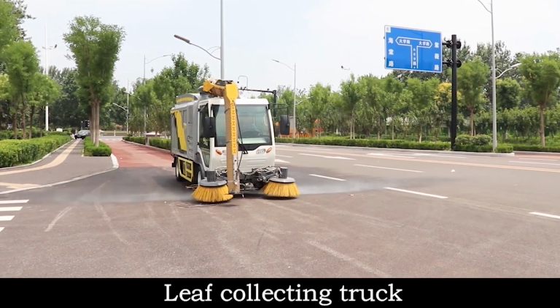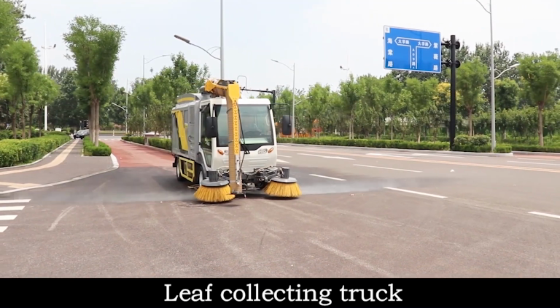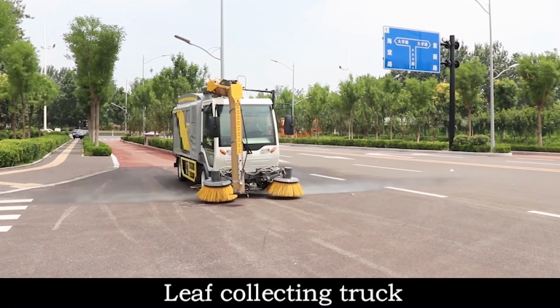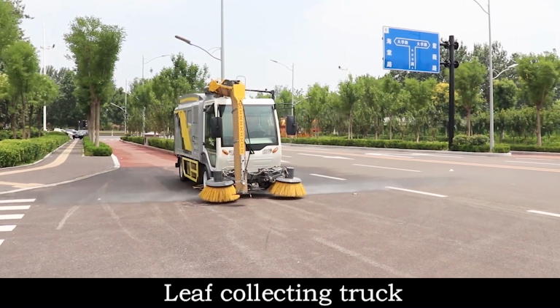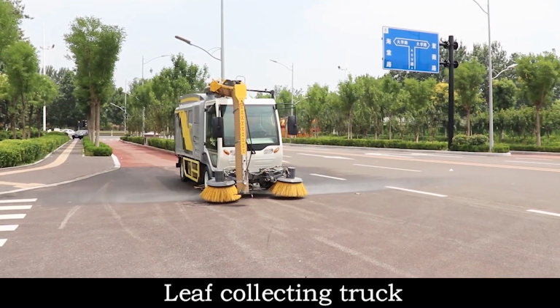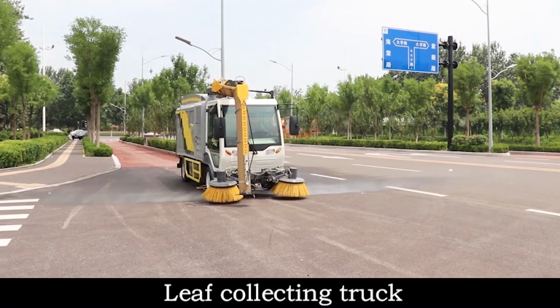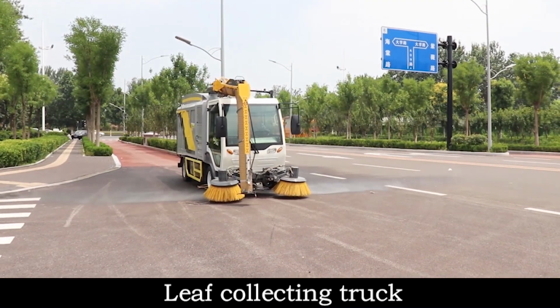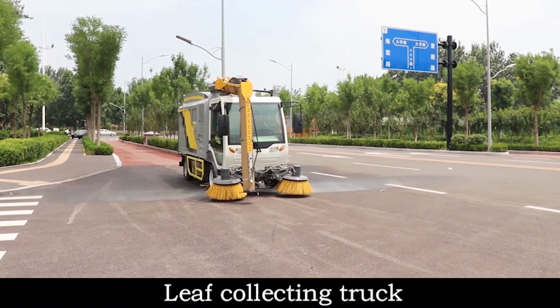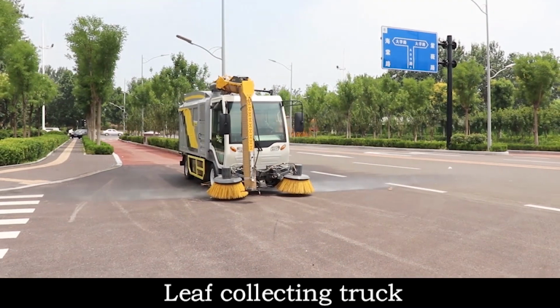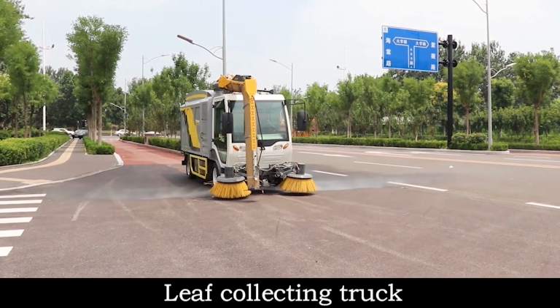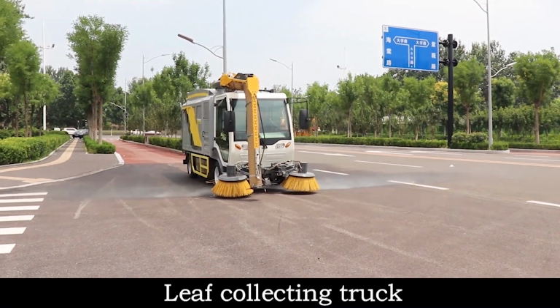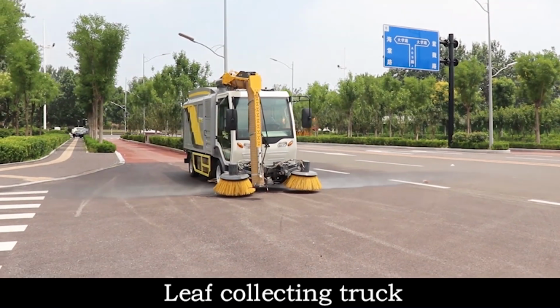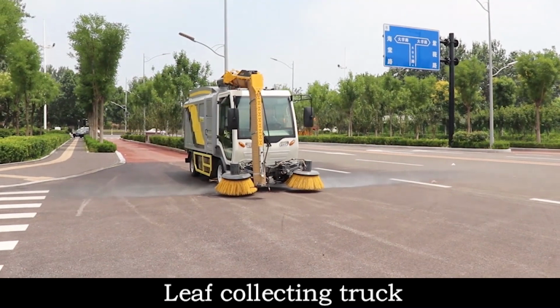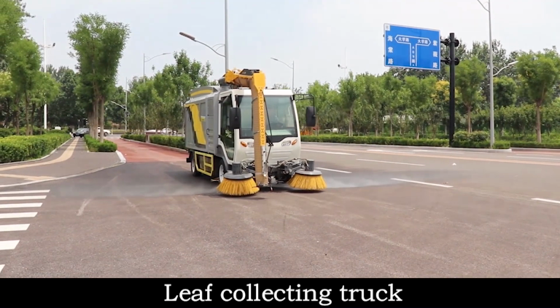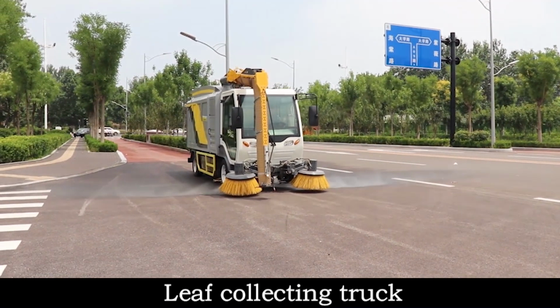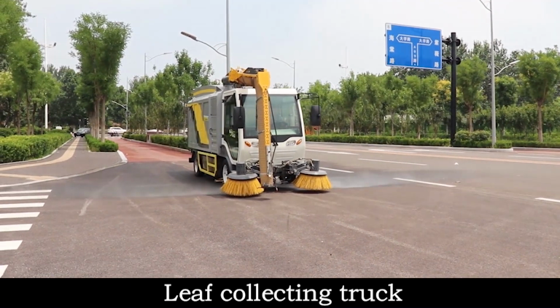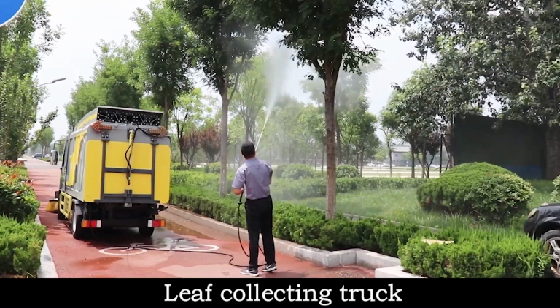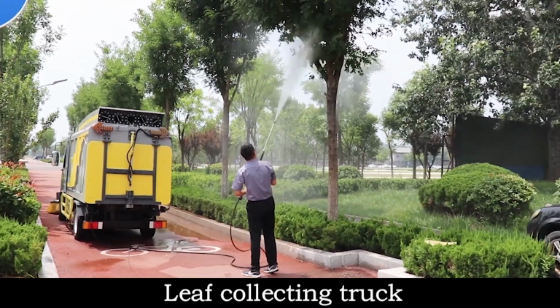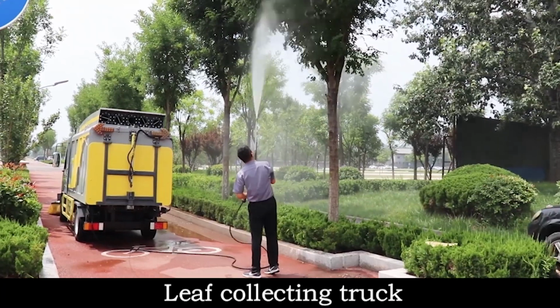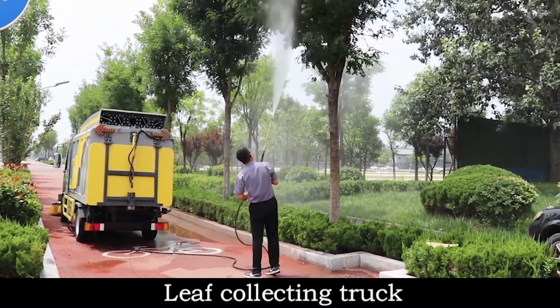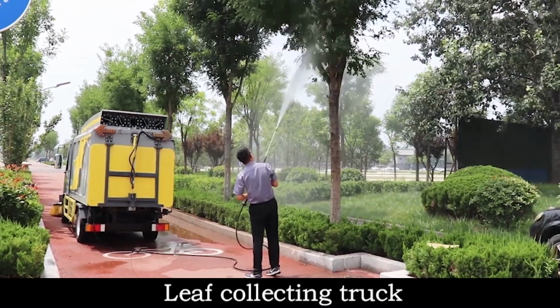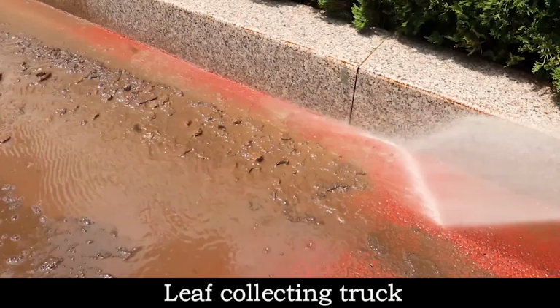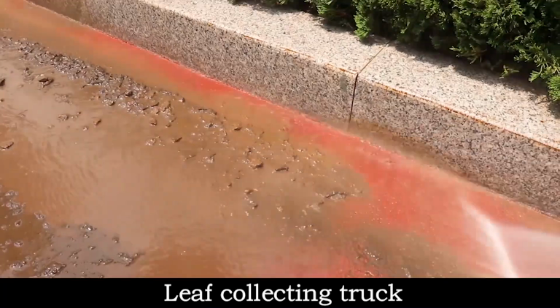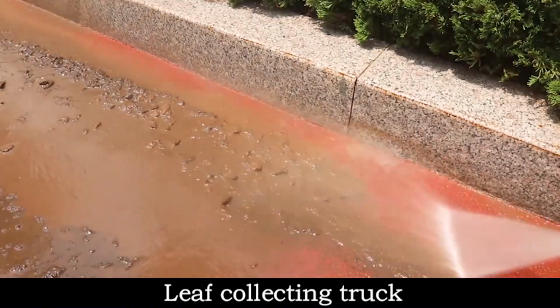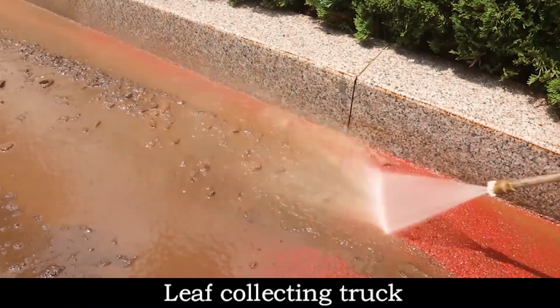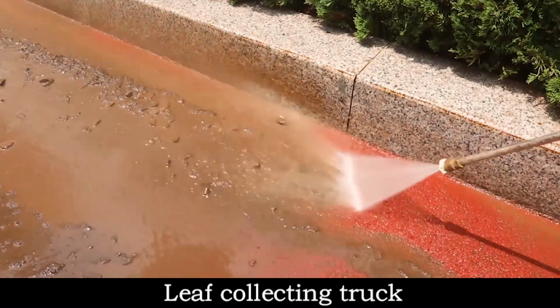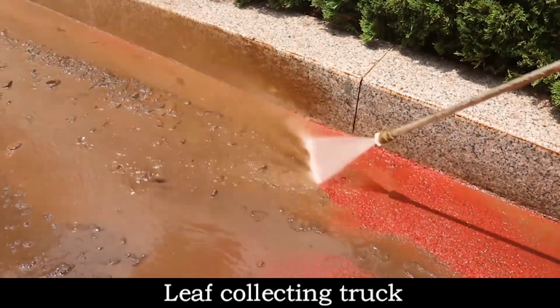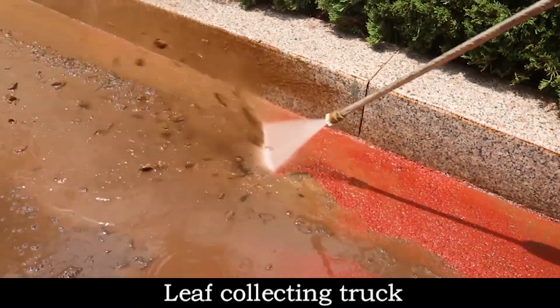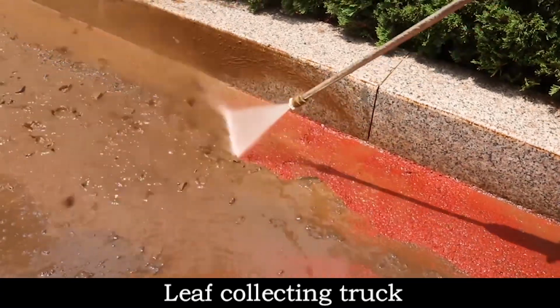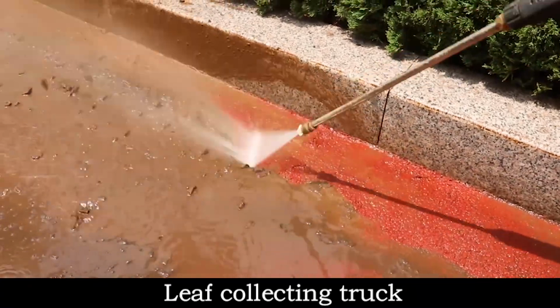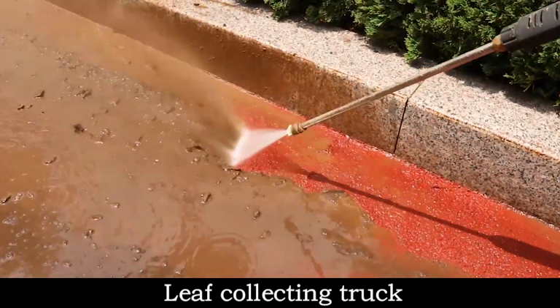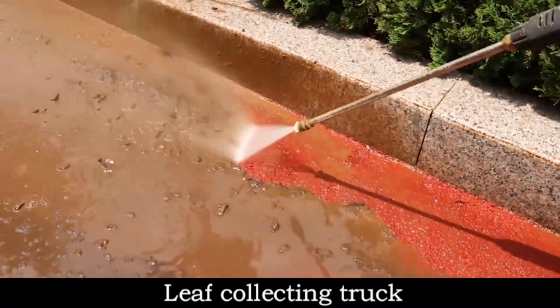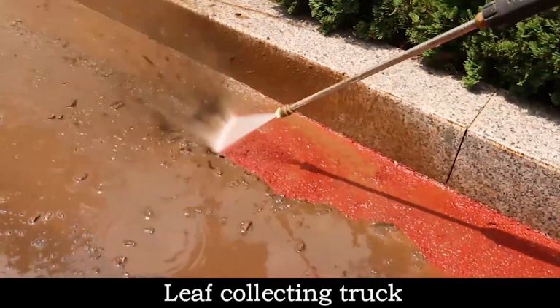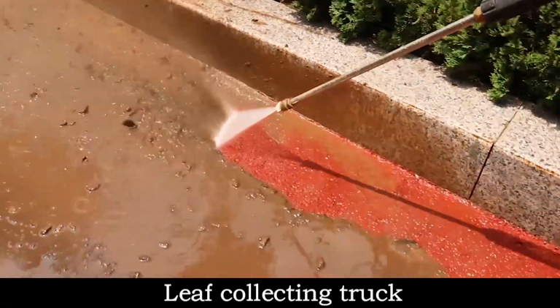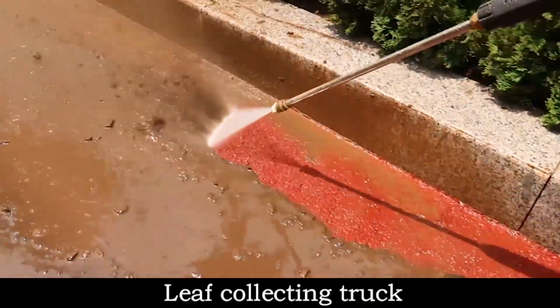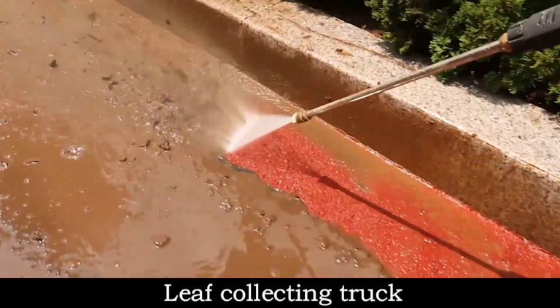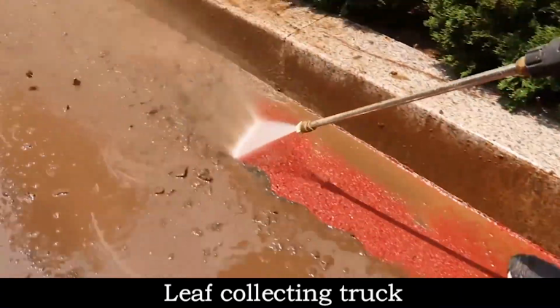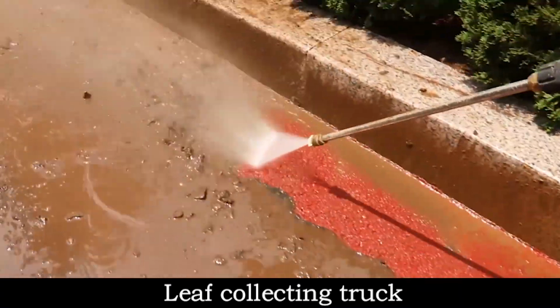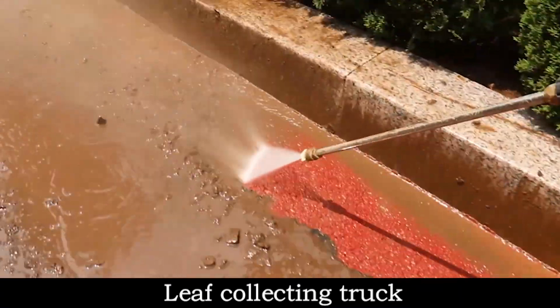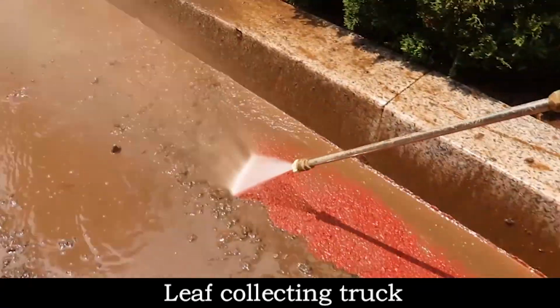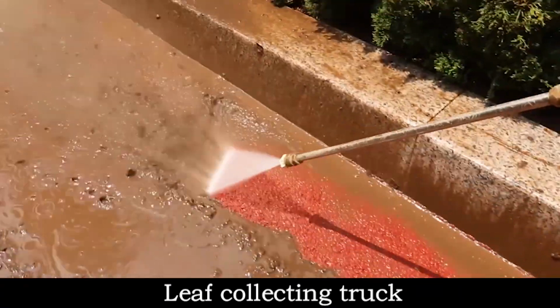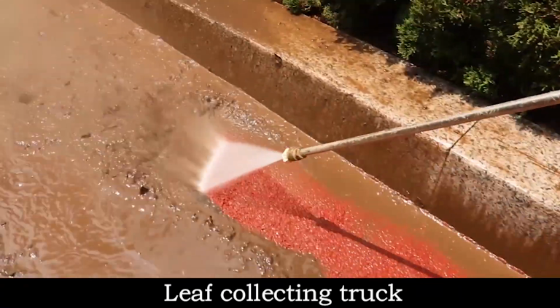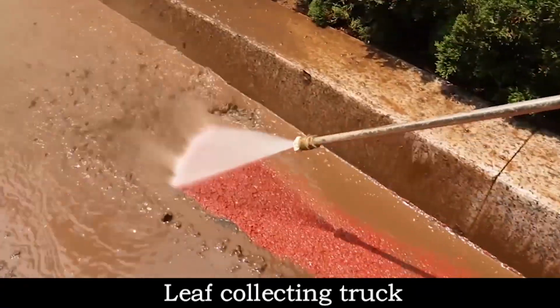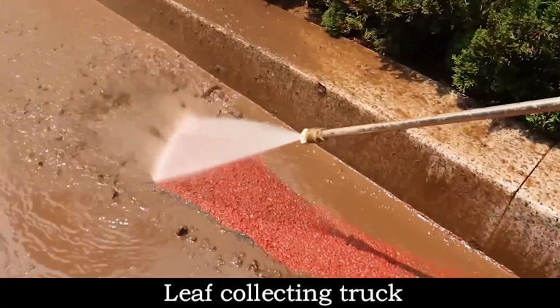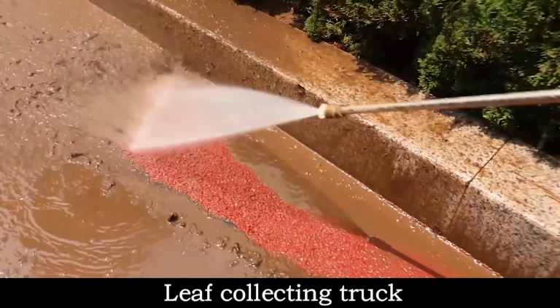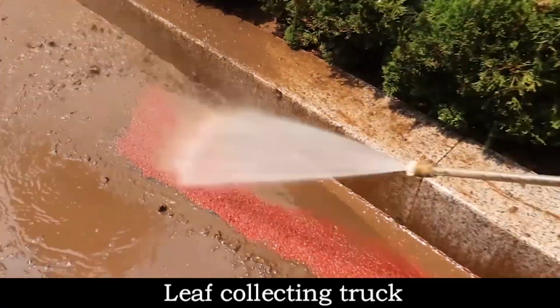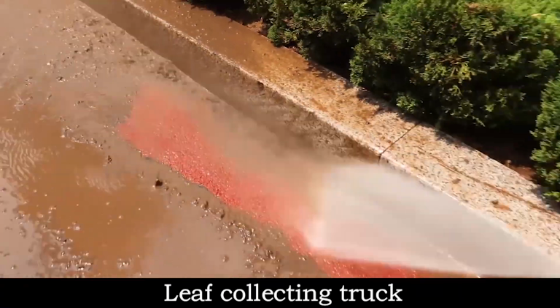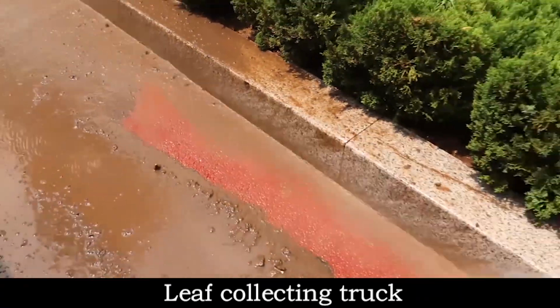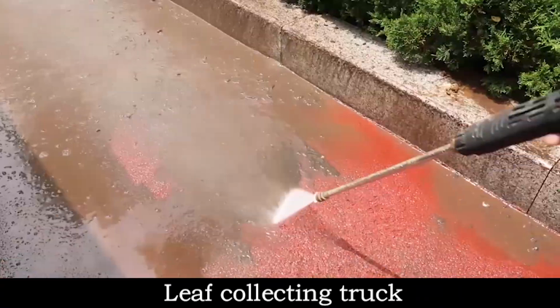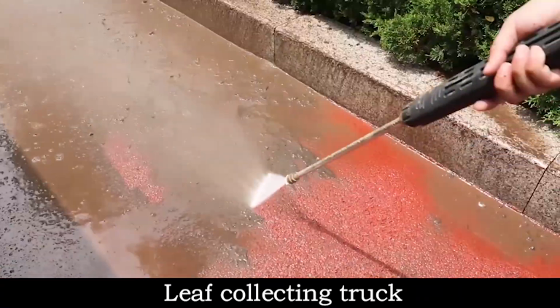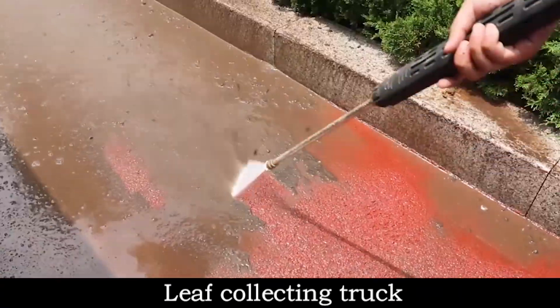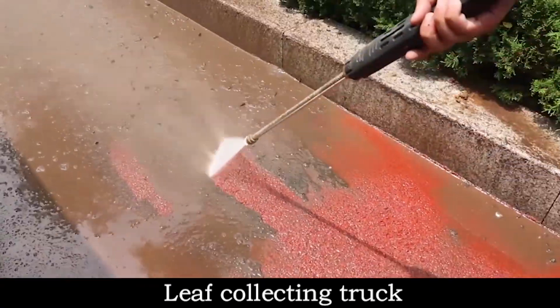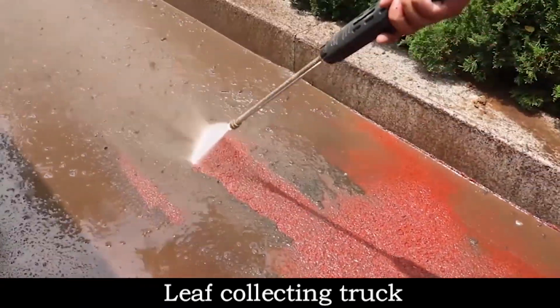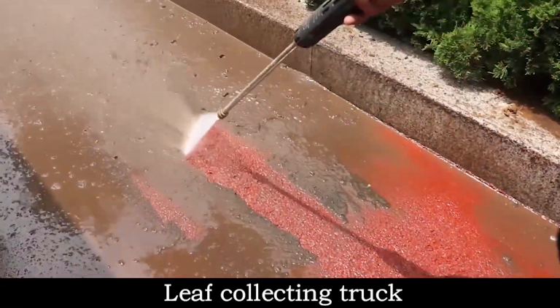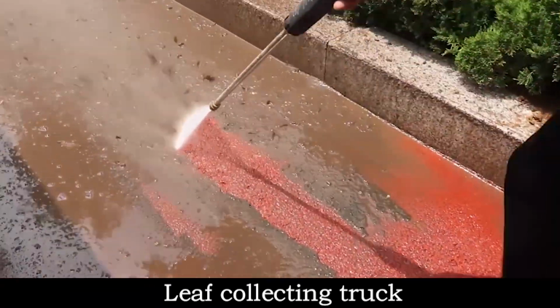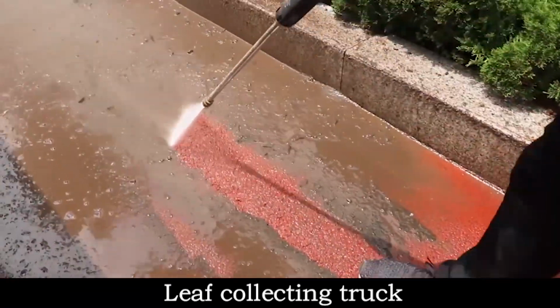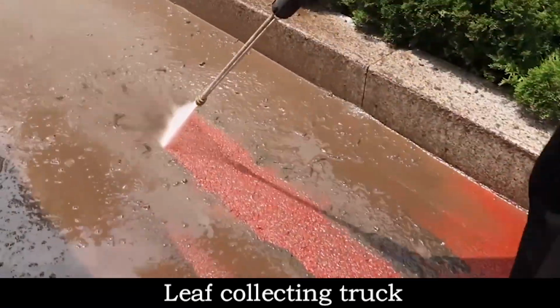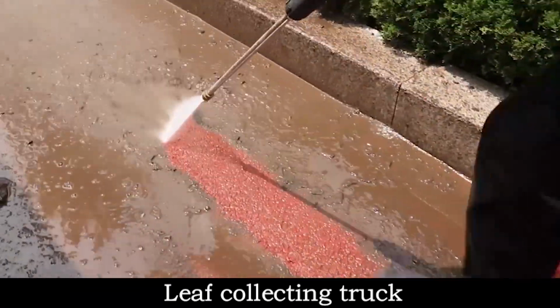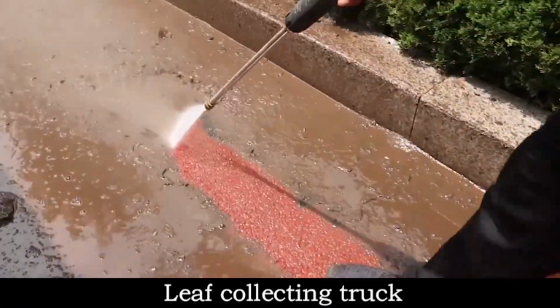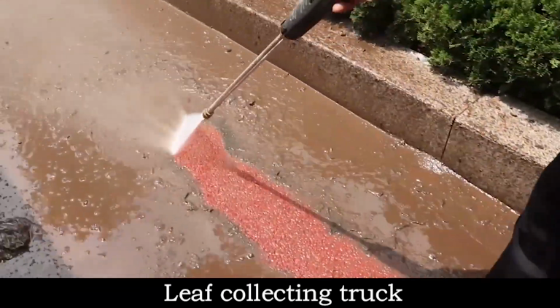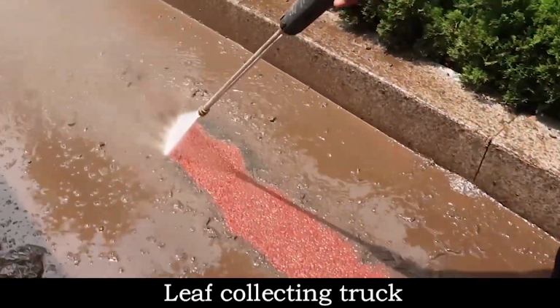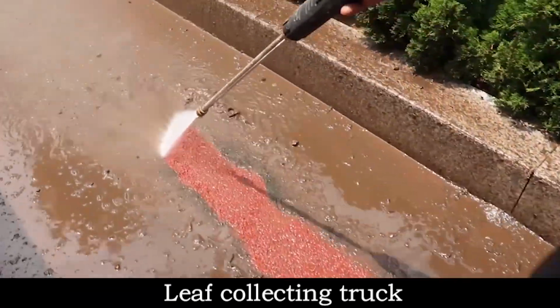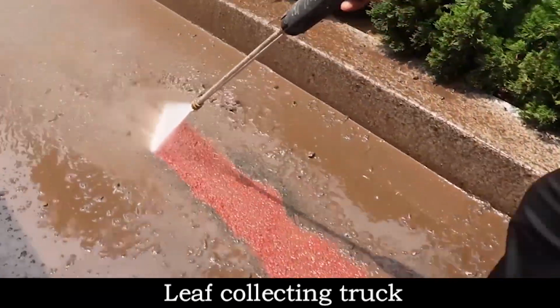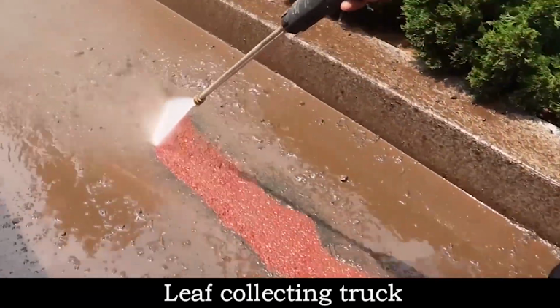At the same time, the vehicle is equipped with a high-pressure washing system, which can also be used as a high-pressure washing vehicle.